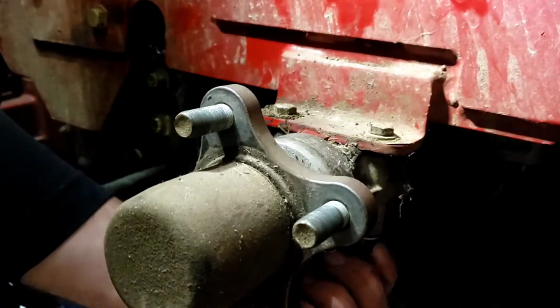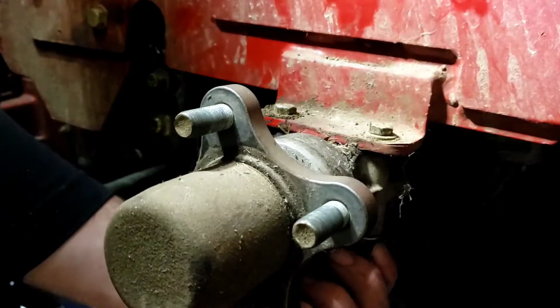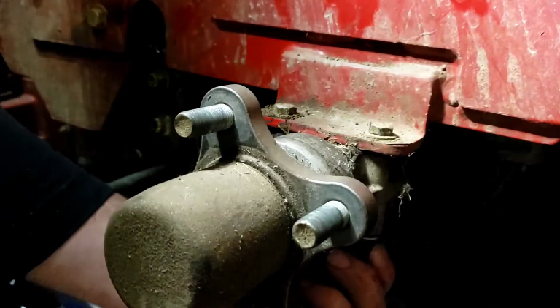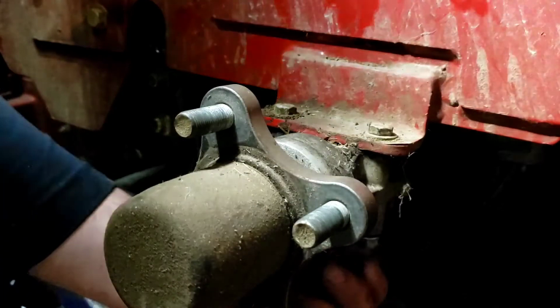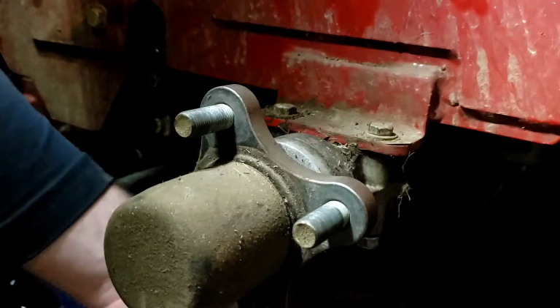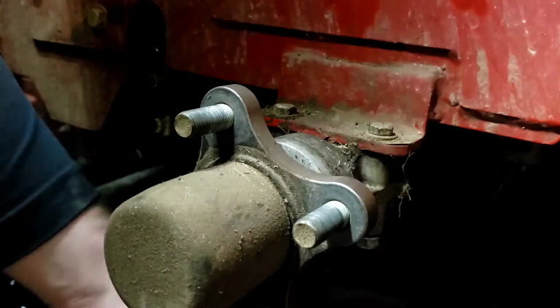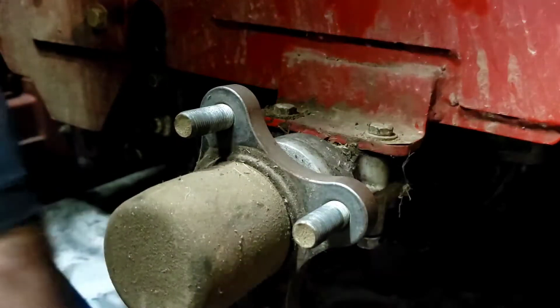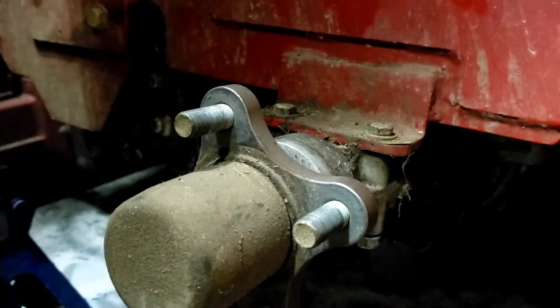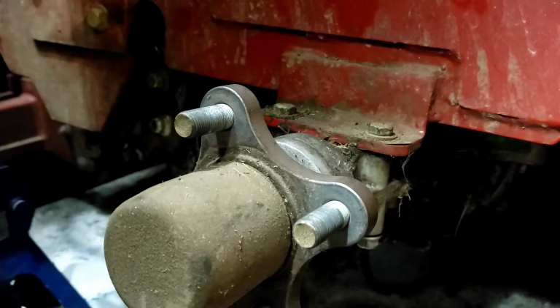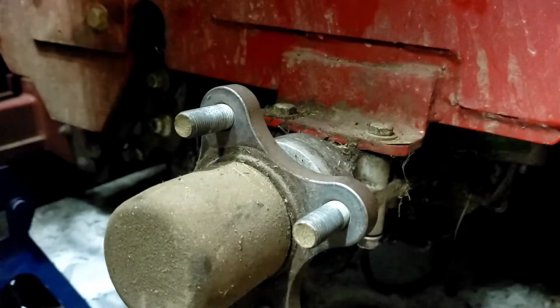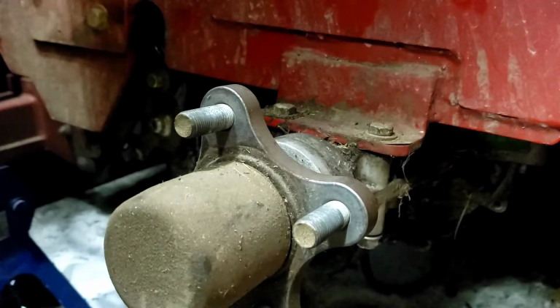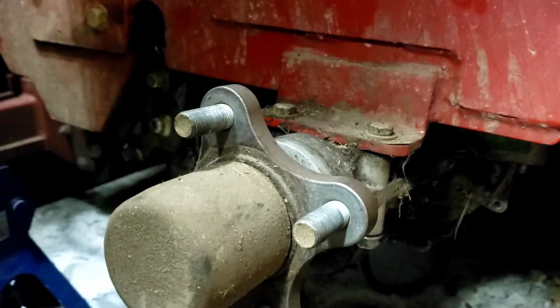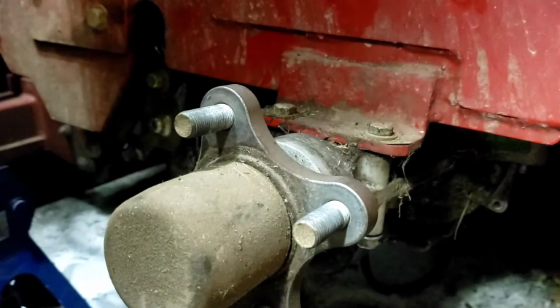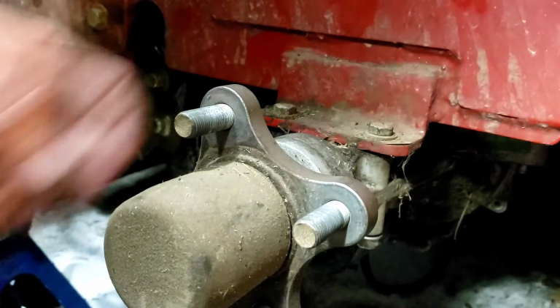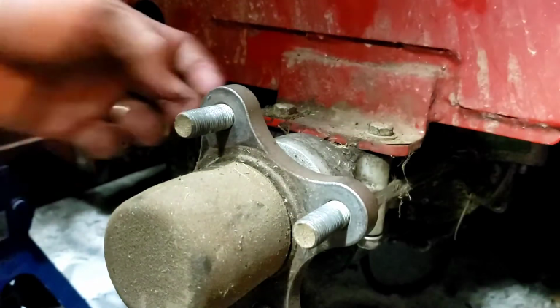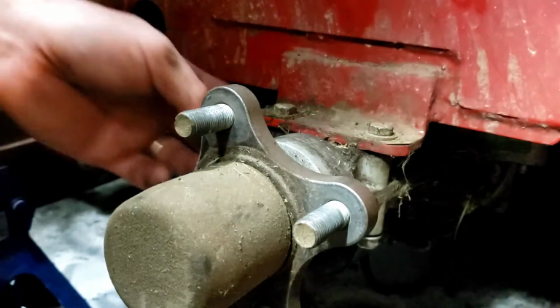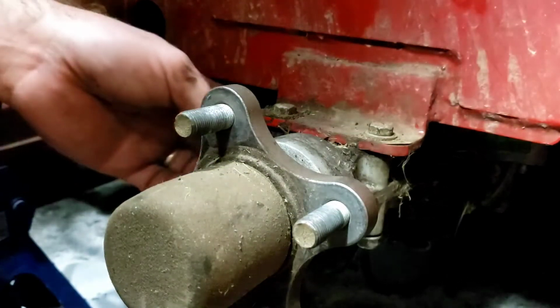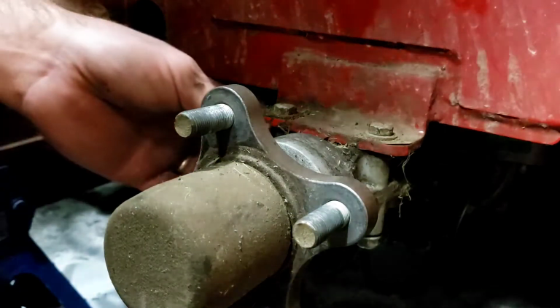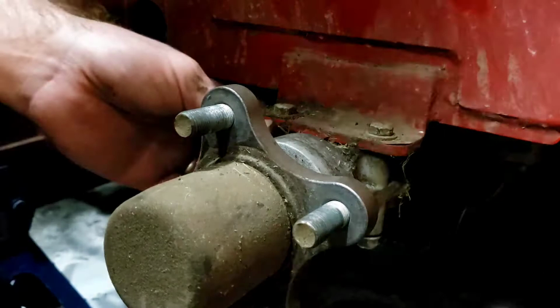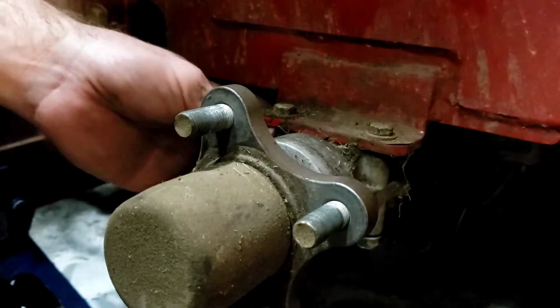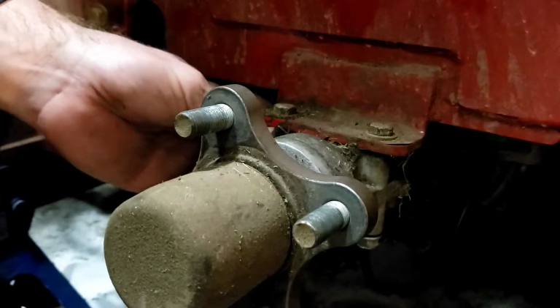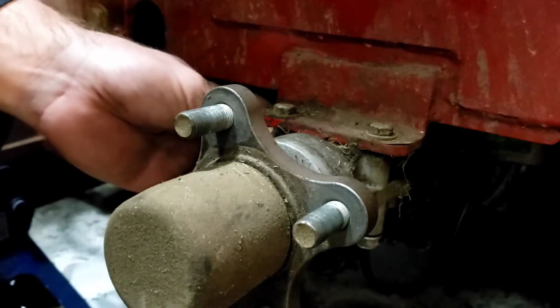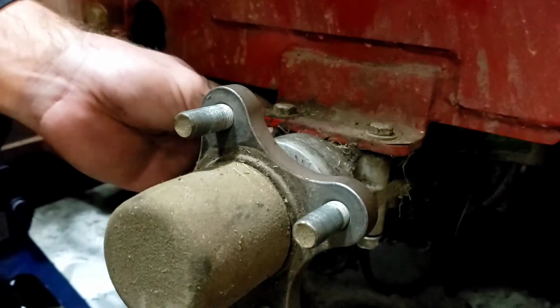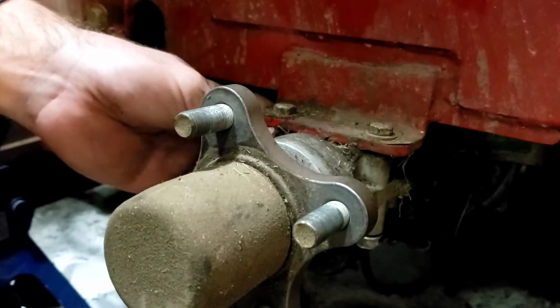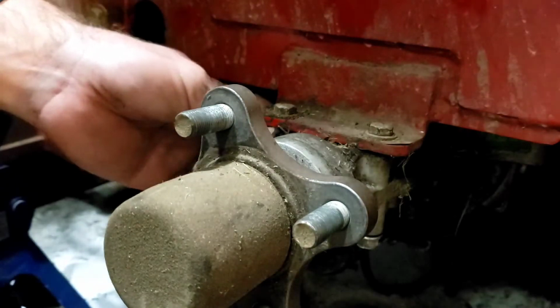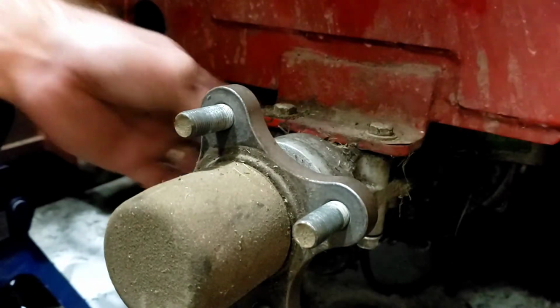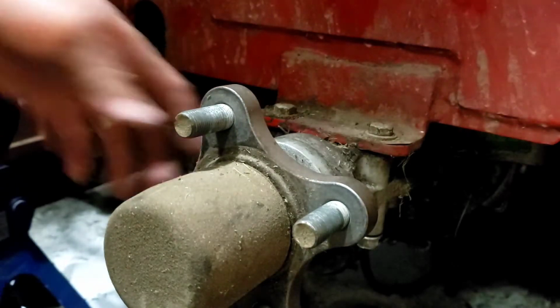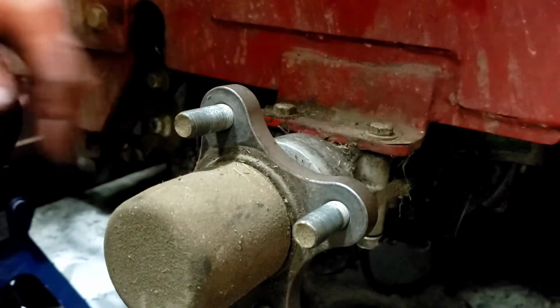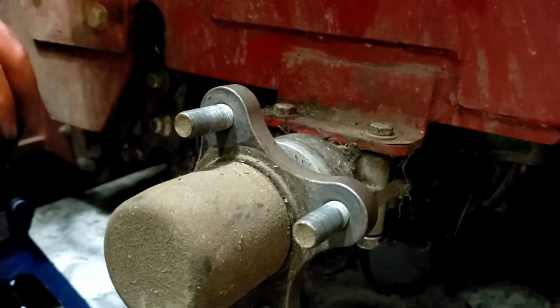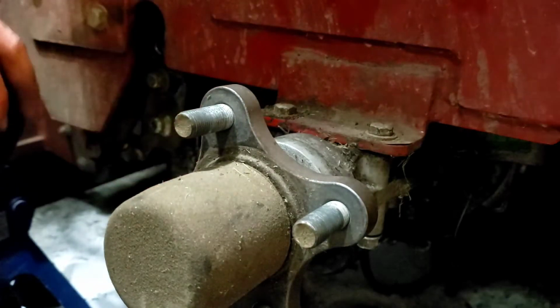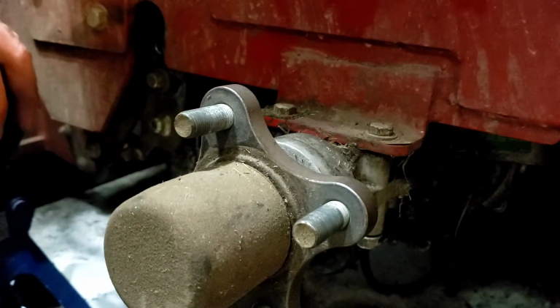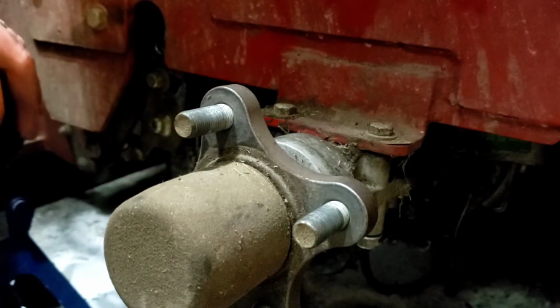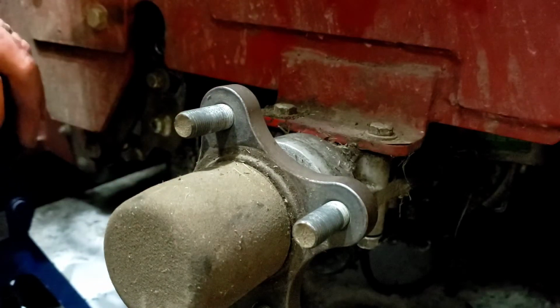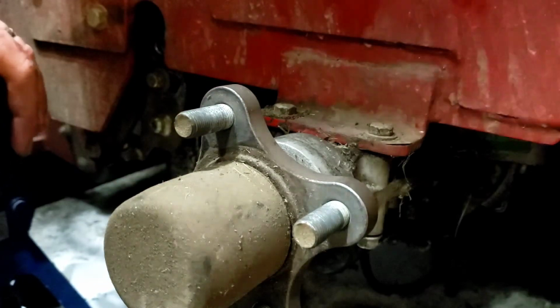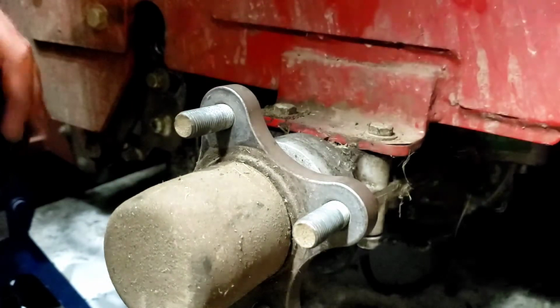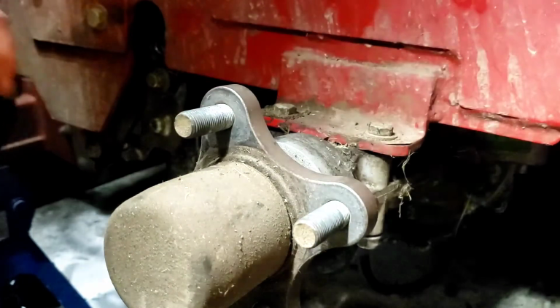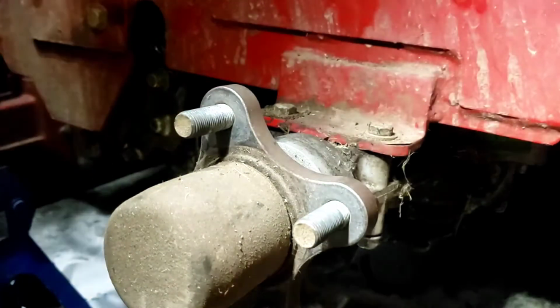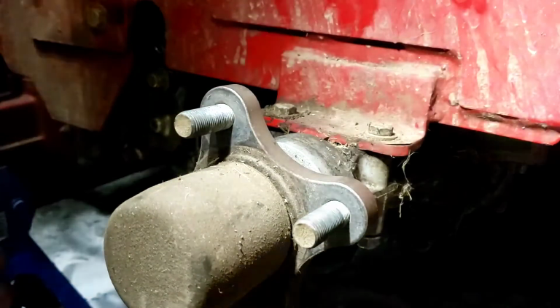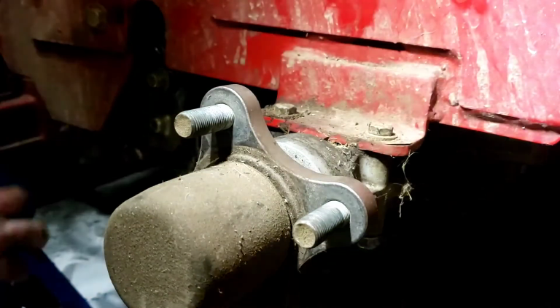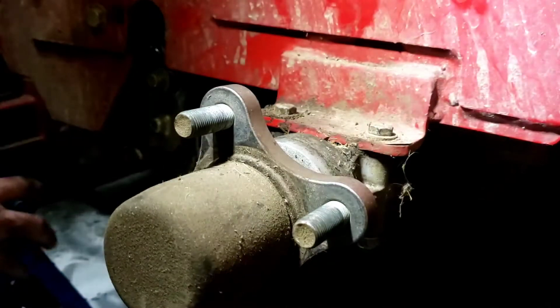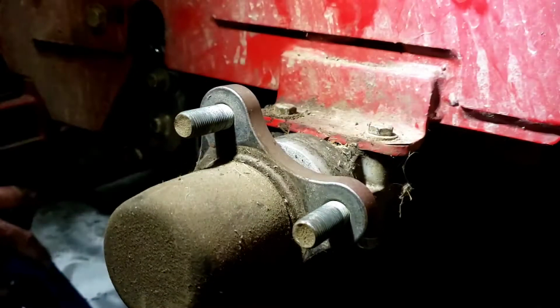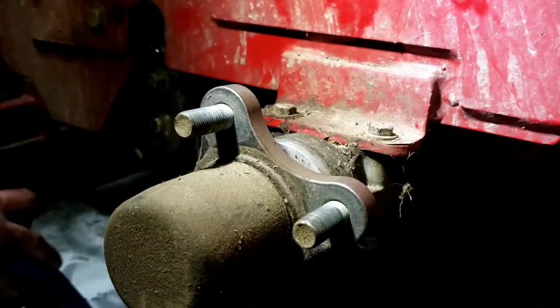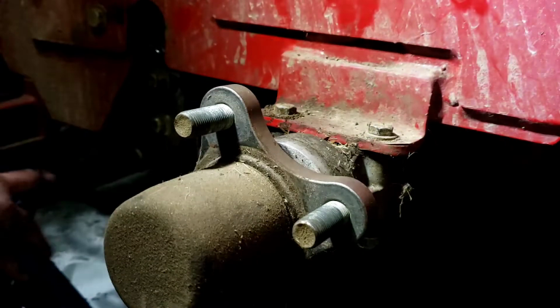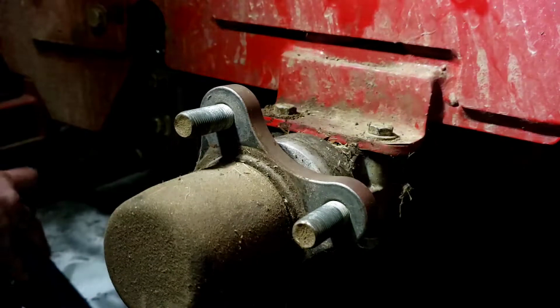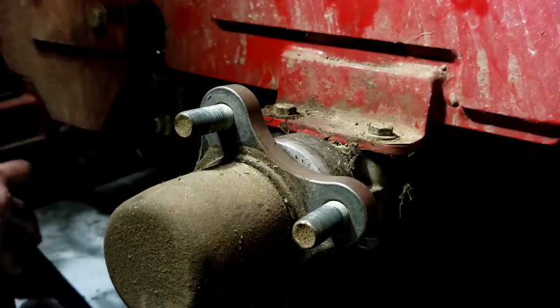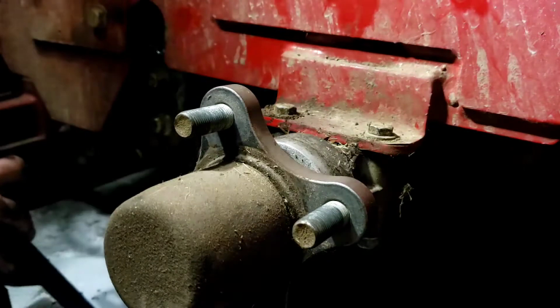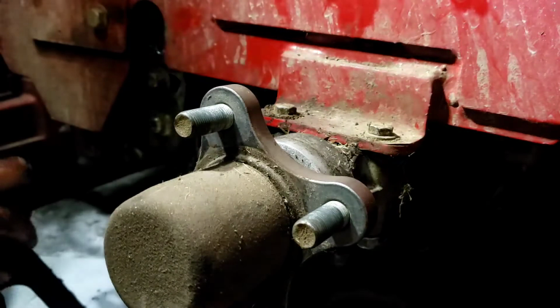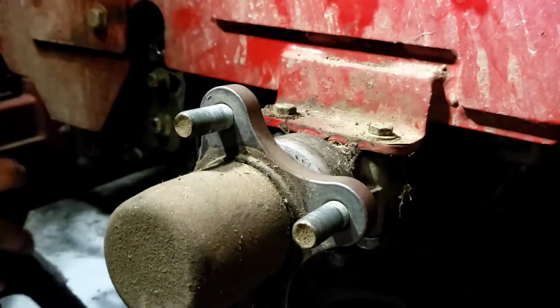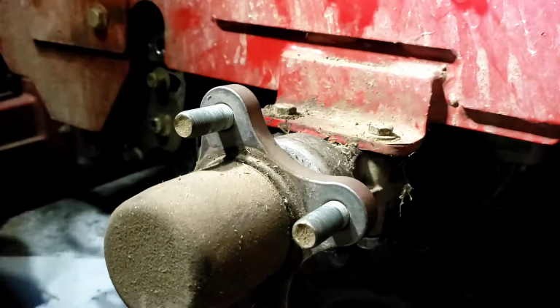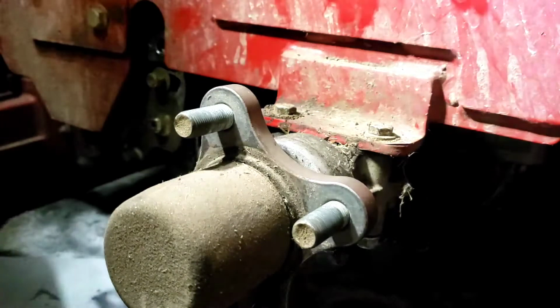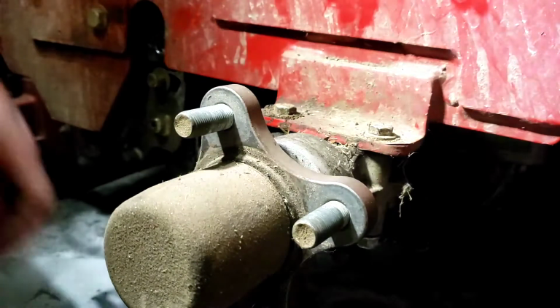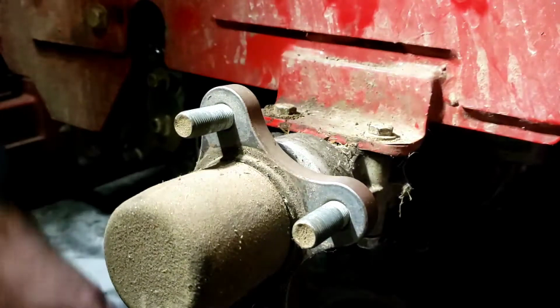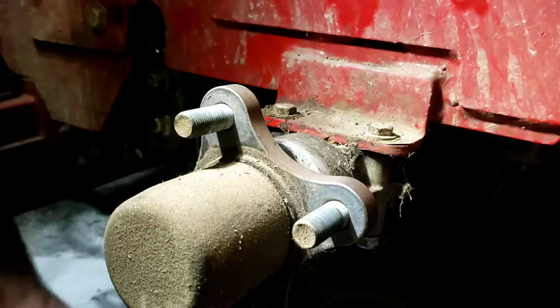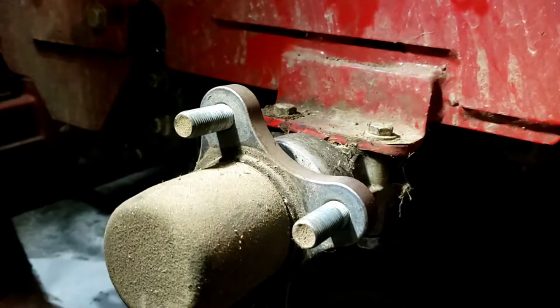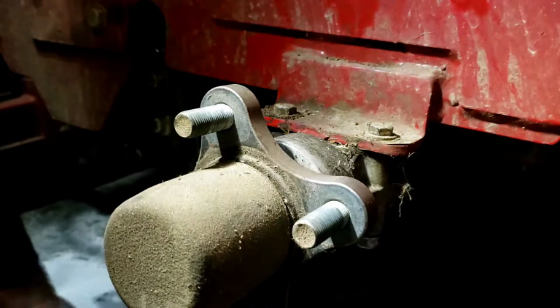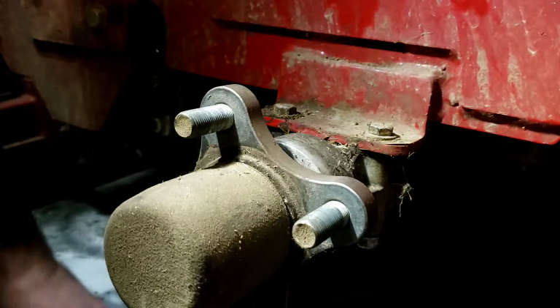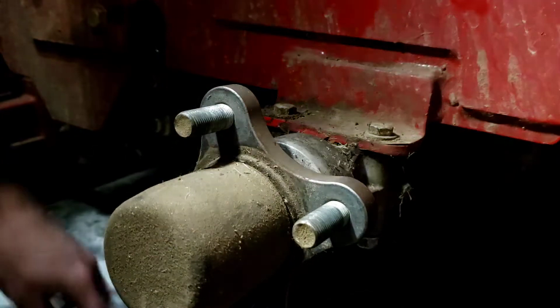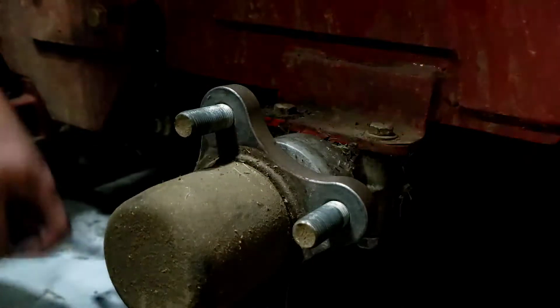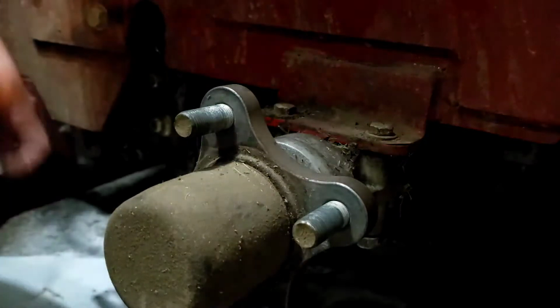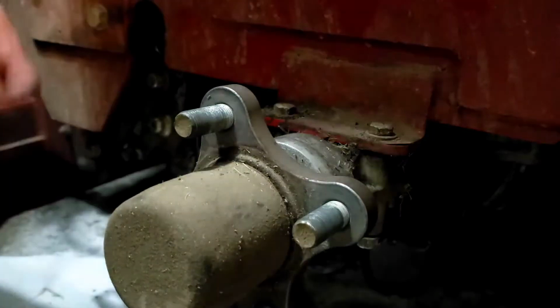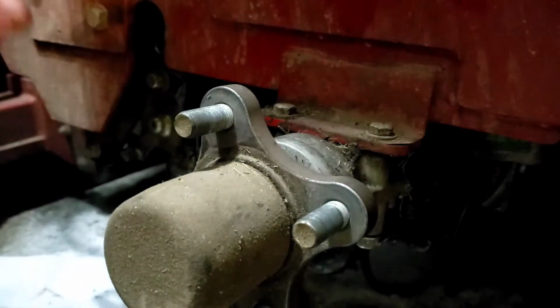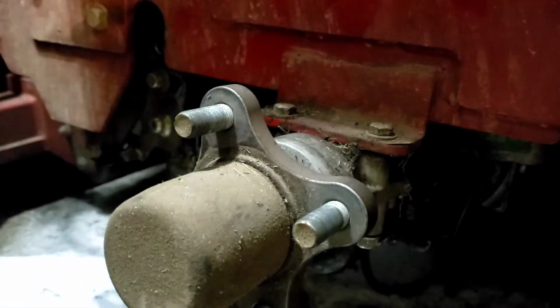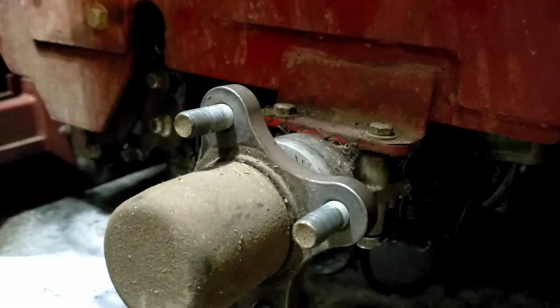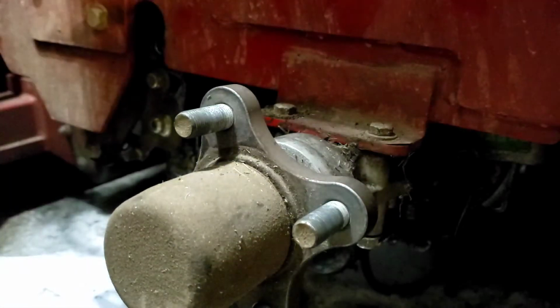We're going to pause it. I'm going to get my oil pan because I've got that hose coming in and I don't want to make a mess. We'll be right back.